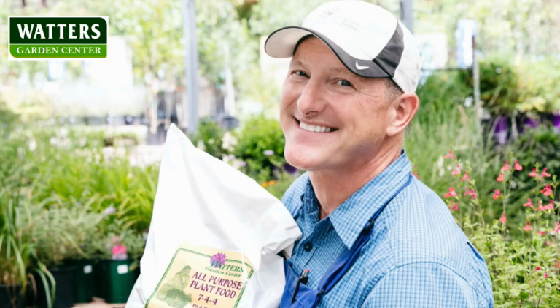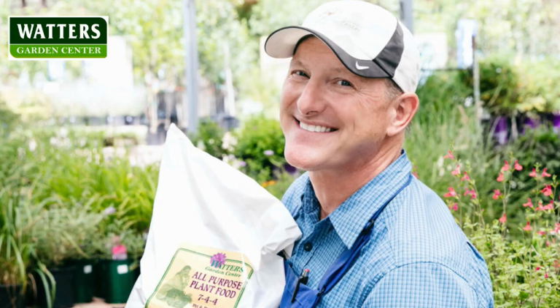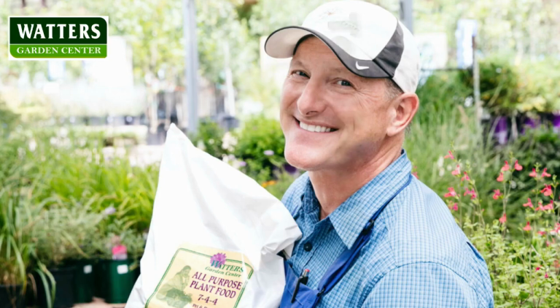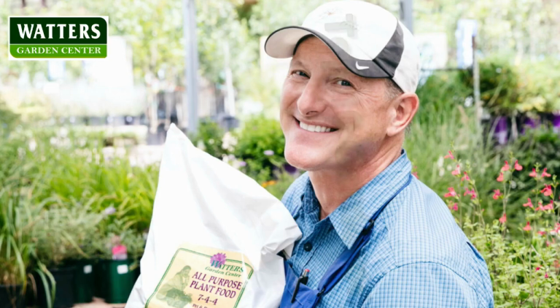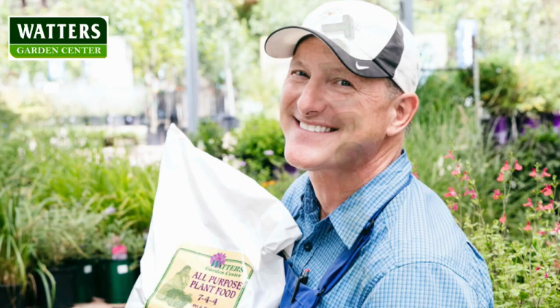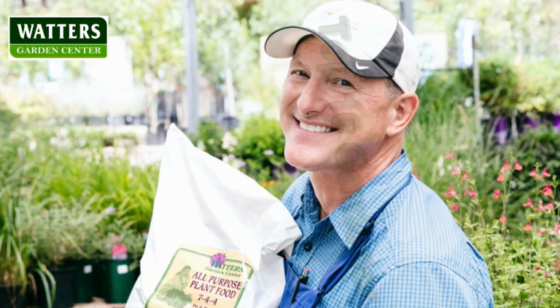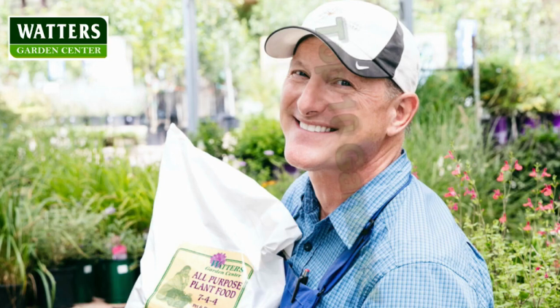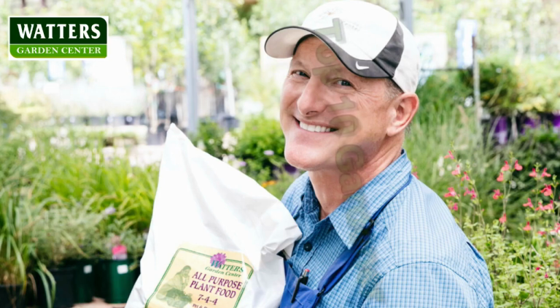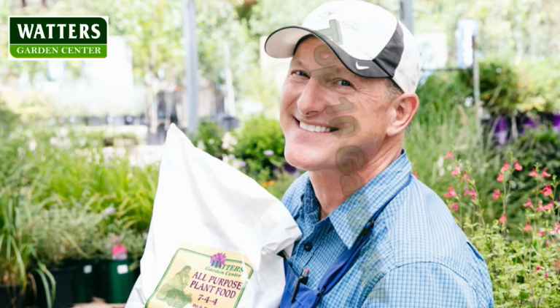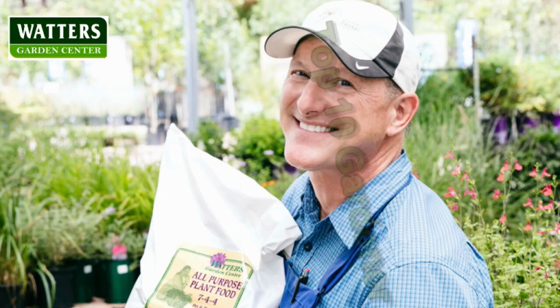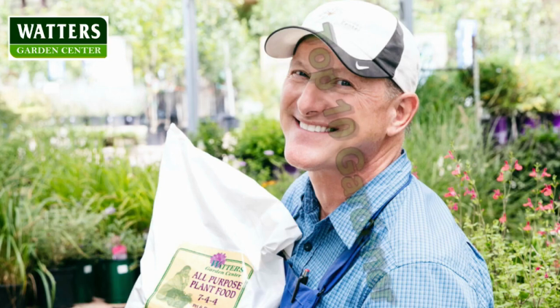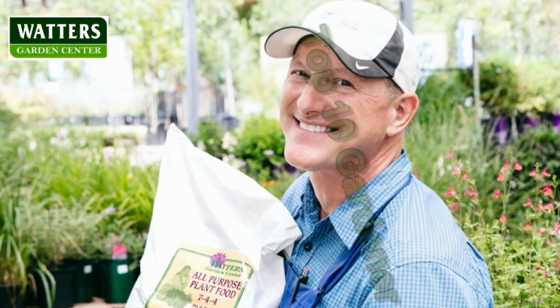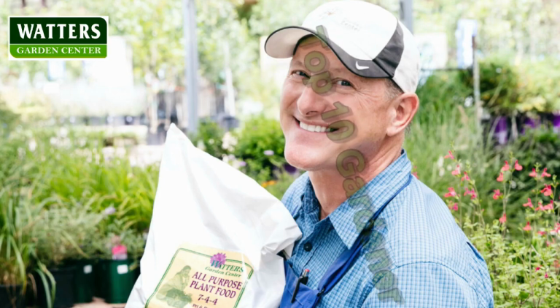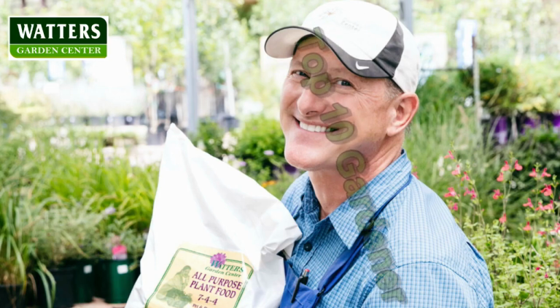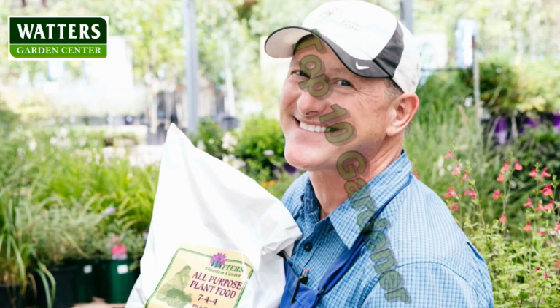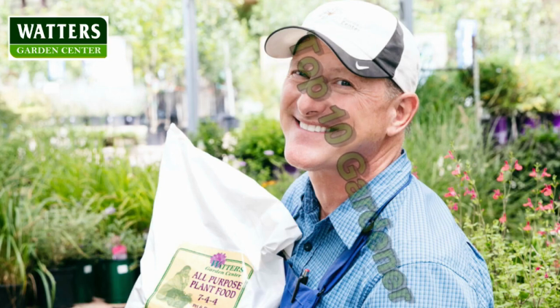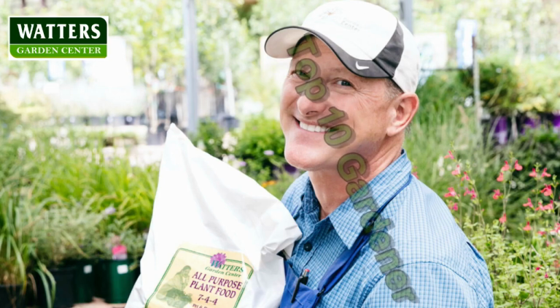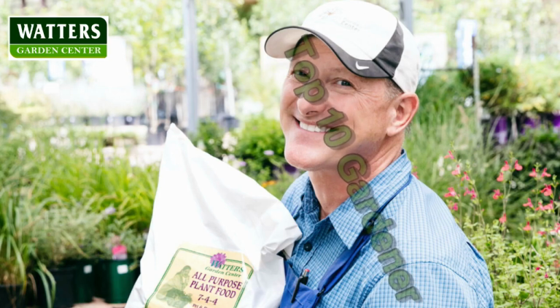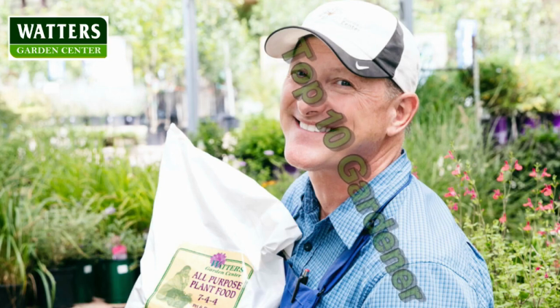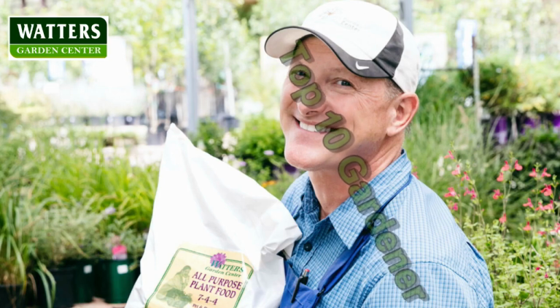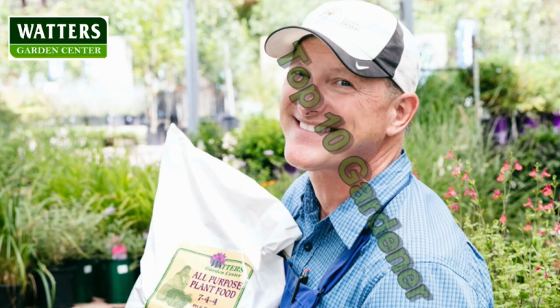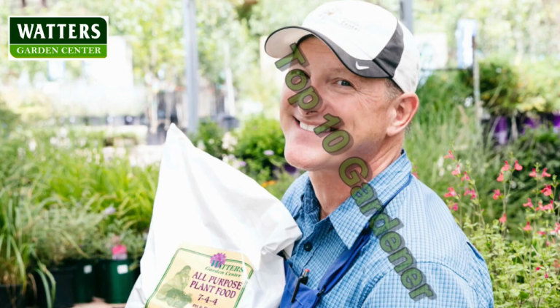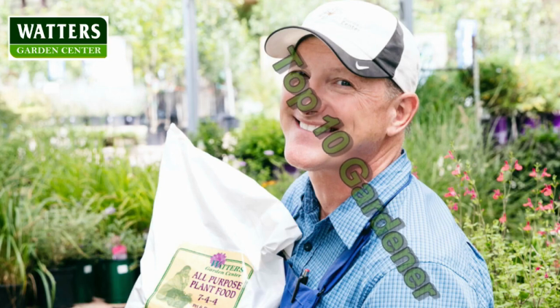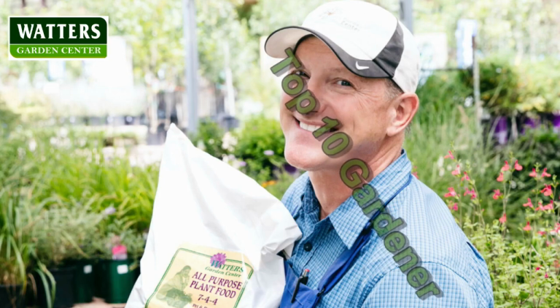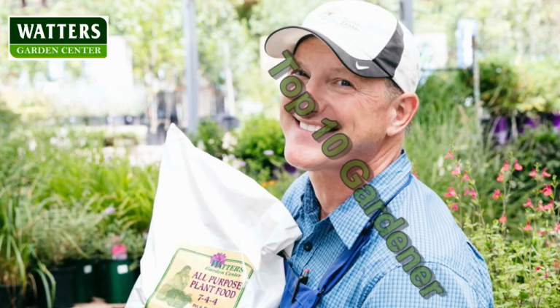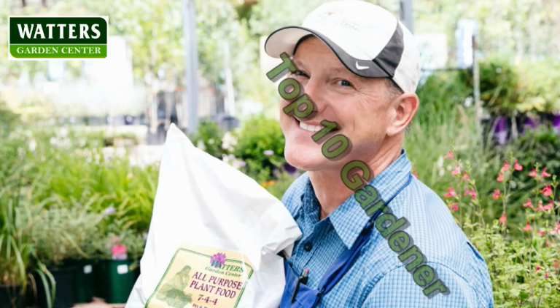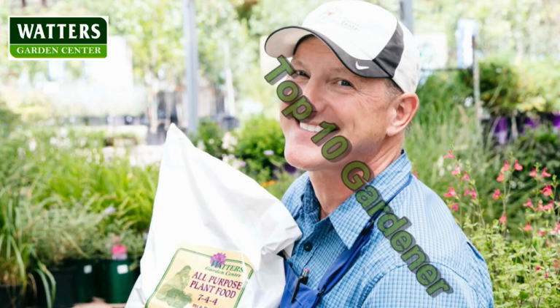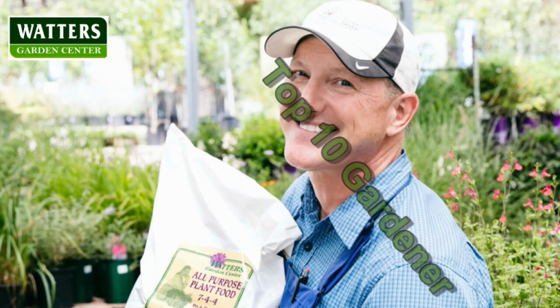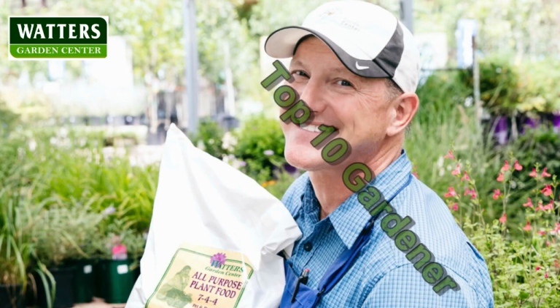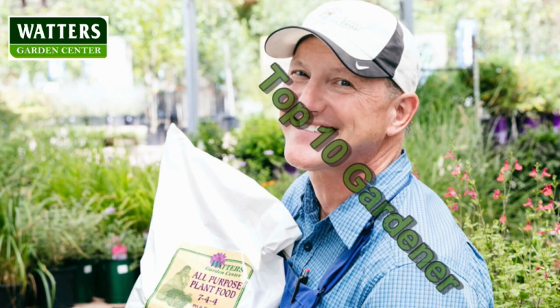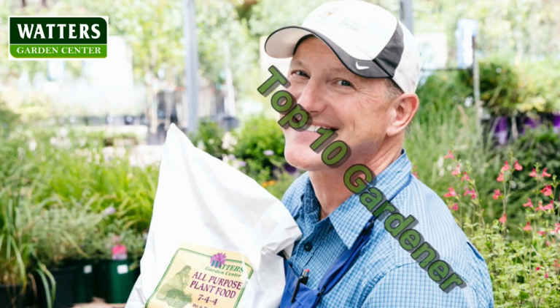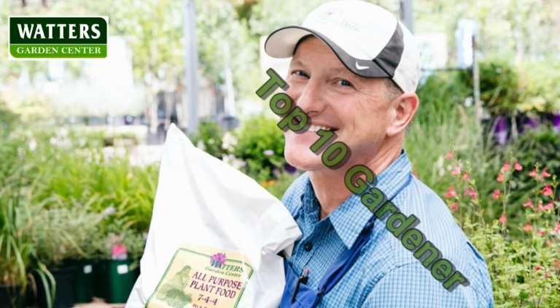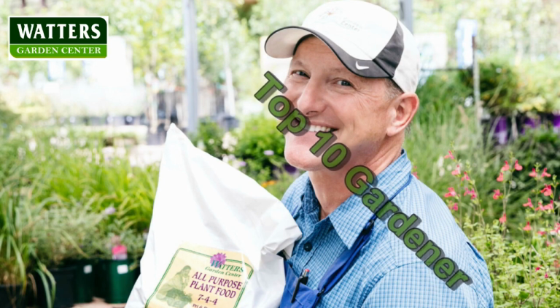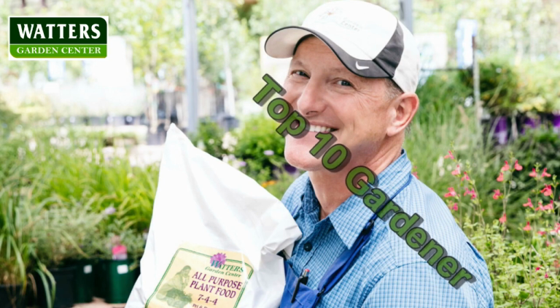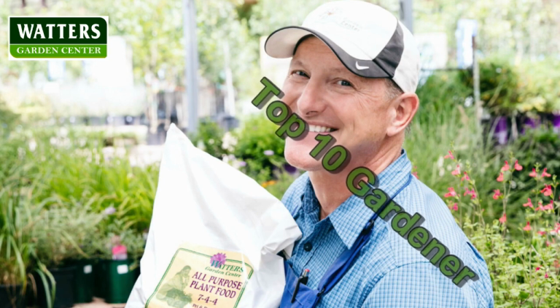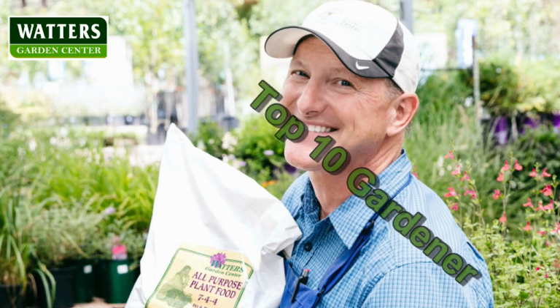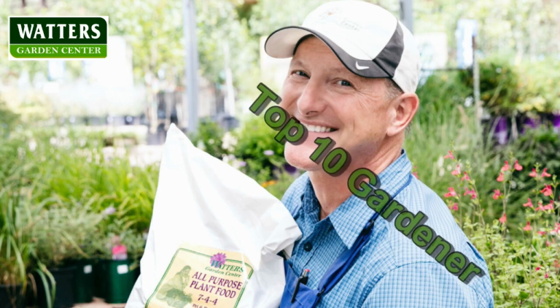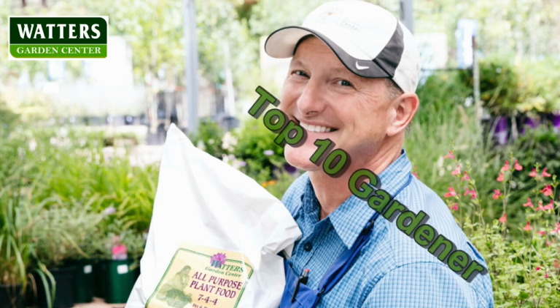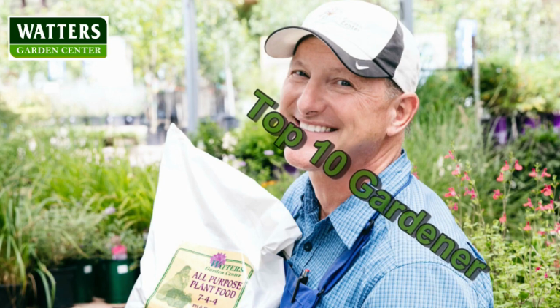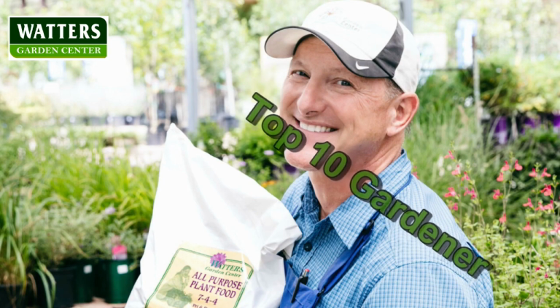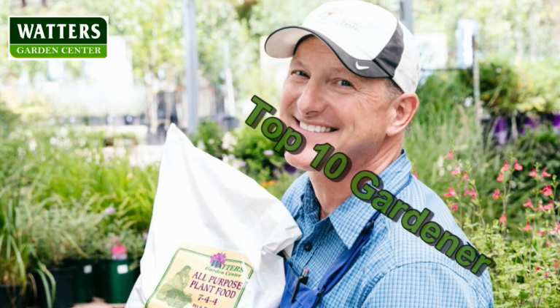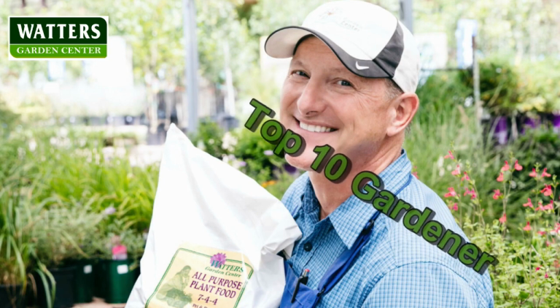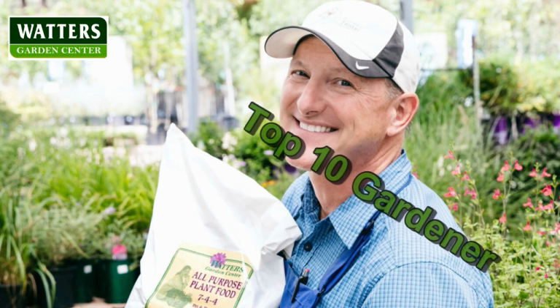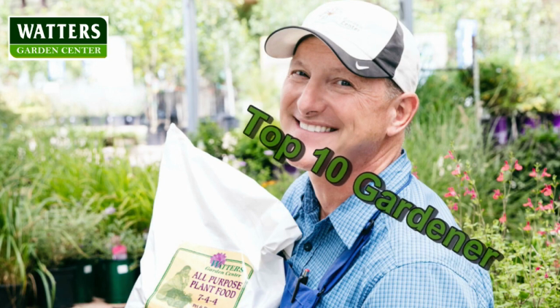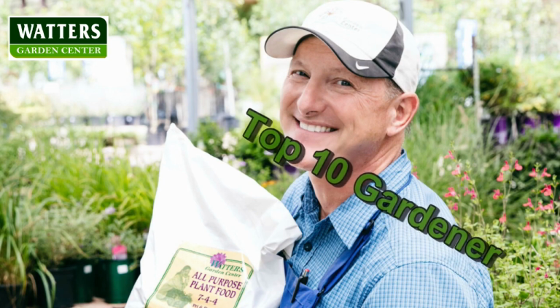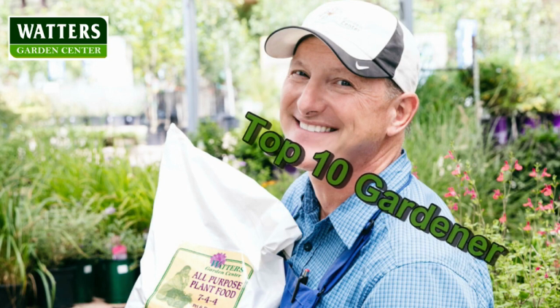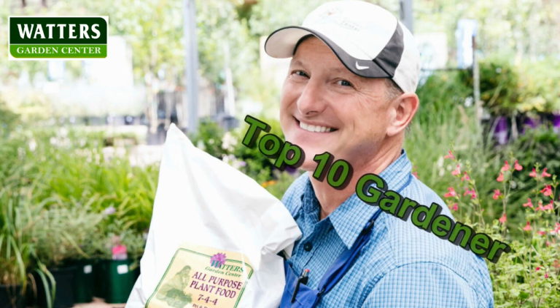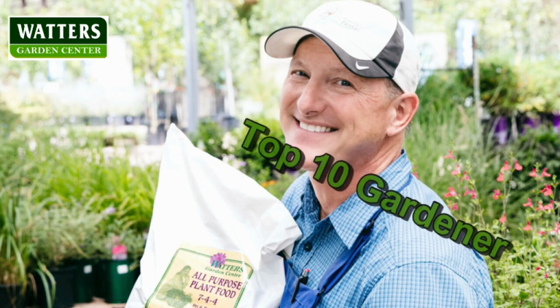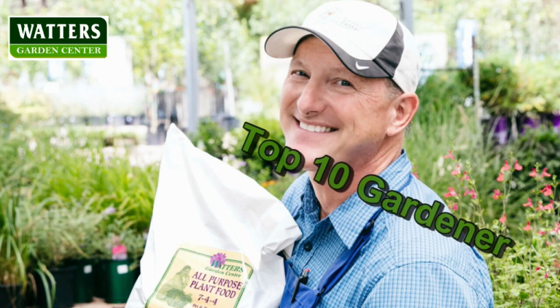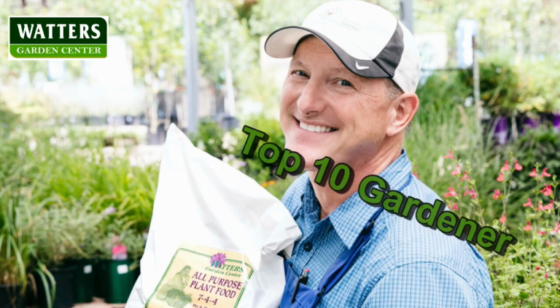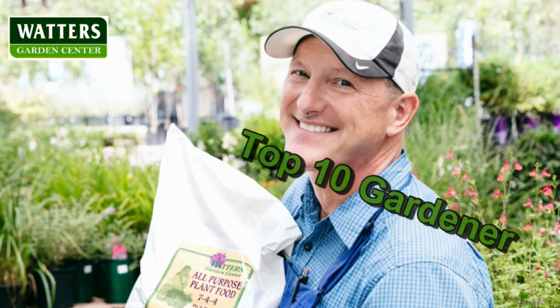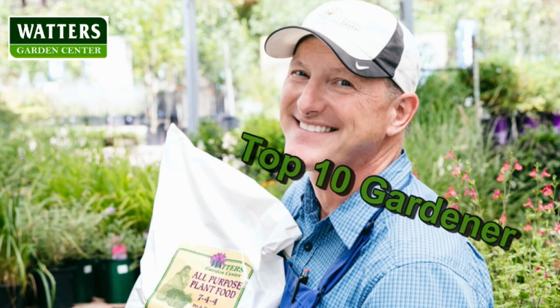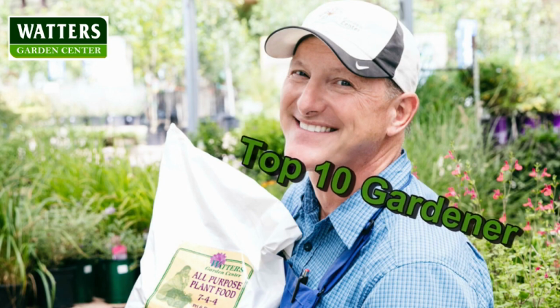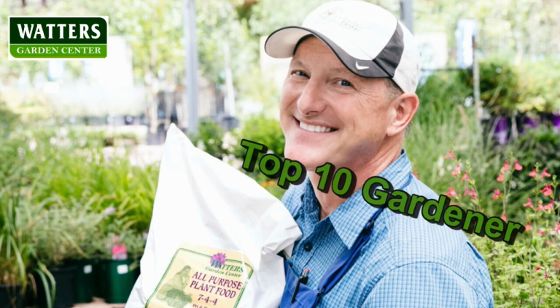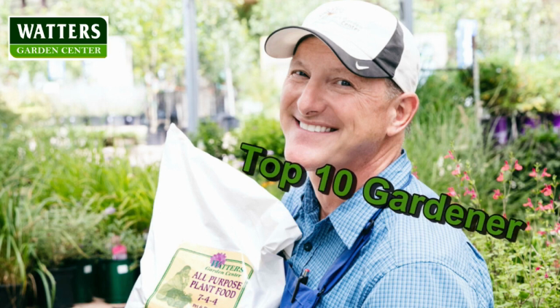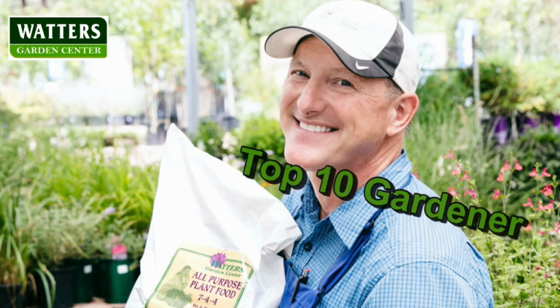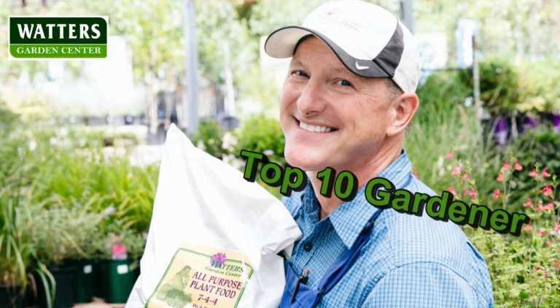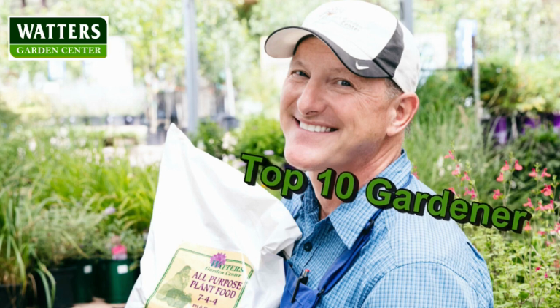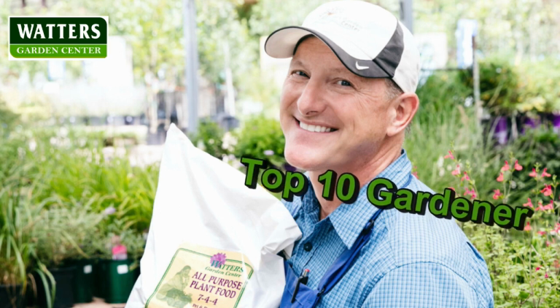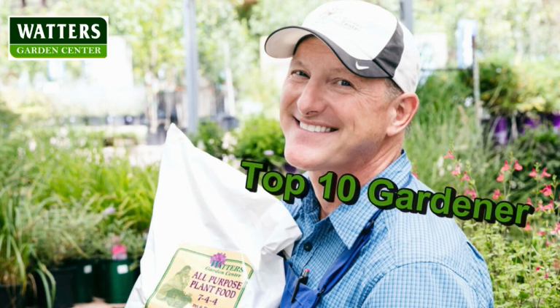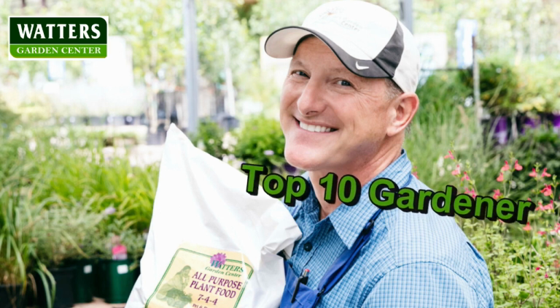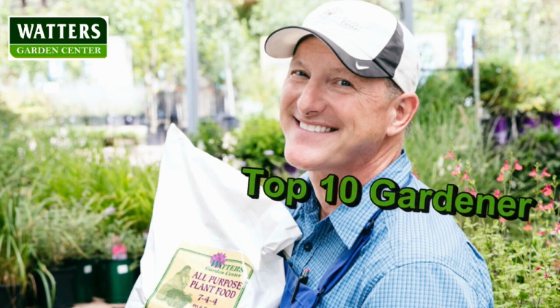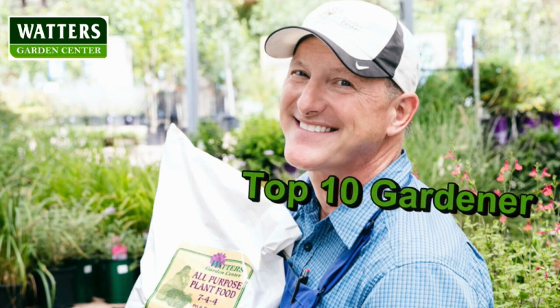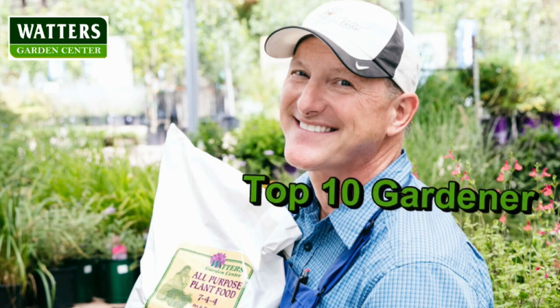You're listening to Garden Master Ken Lane and the Top 10 Gardener Podcast. Welcome to the Top 10 Garden Show.